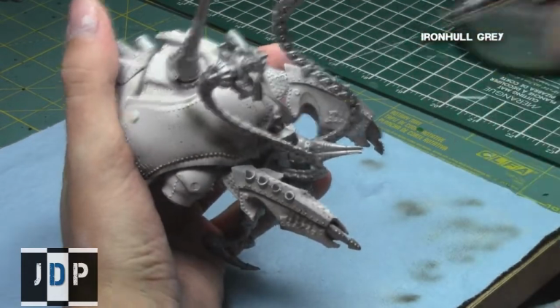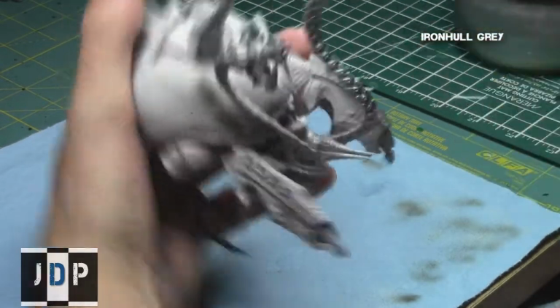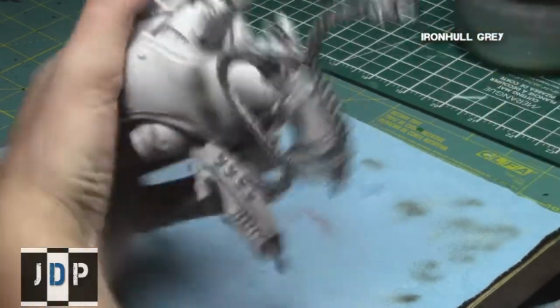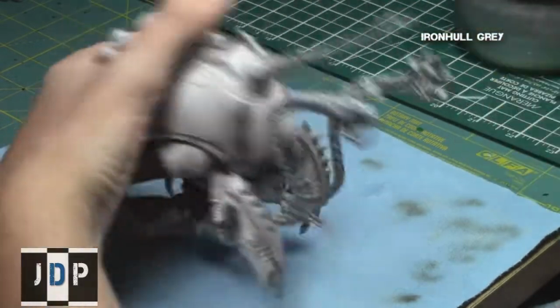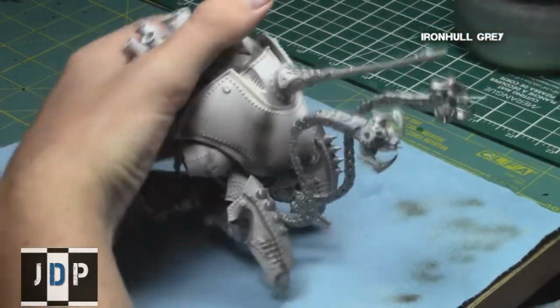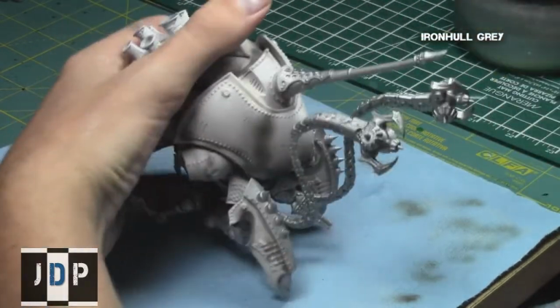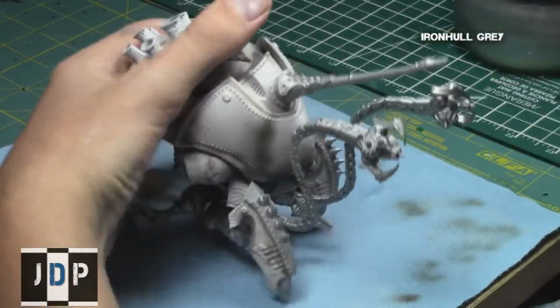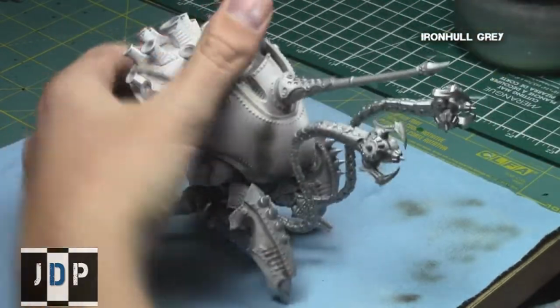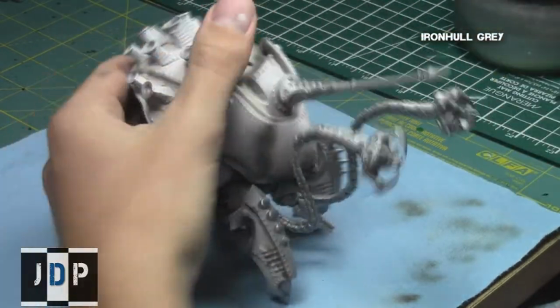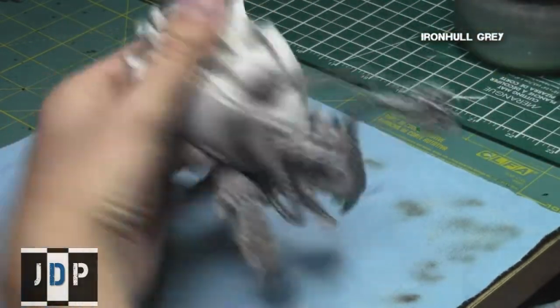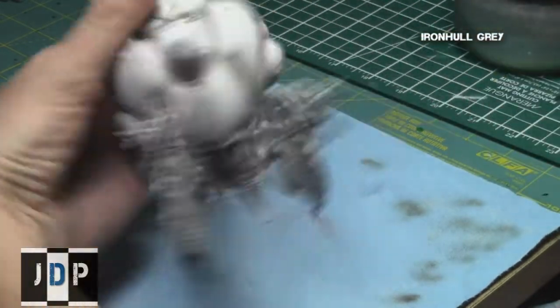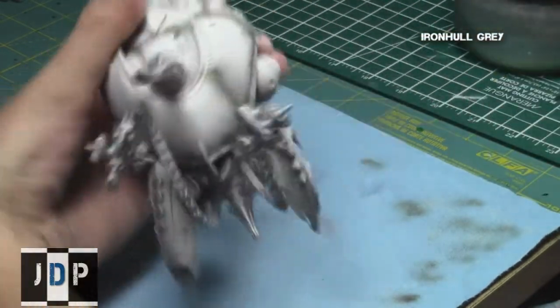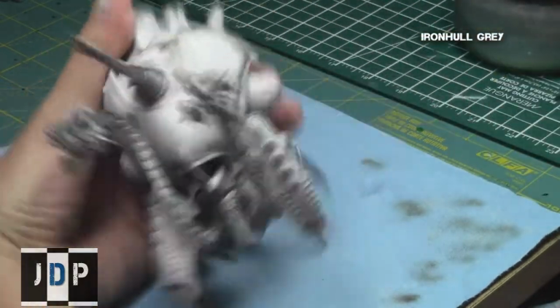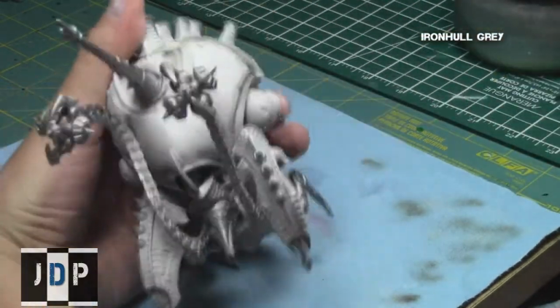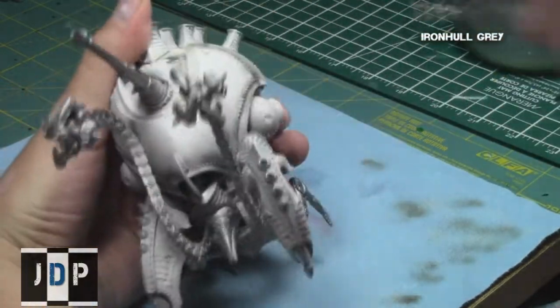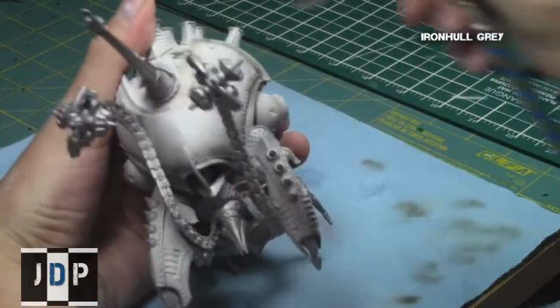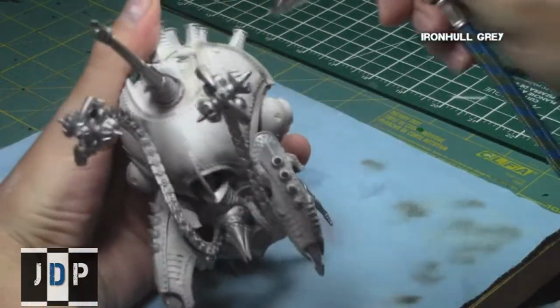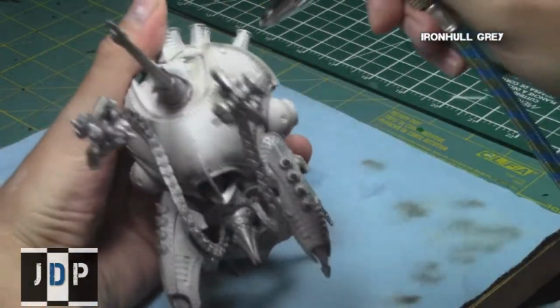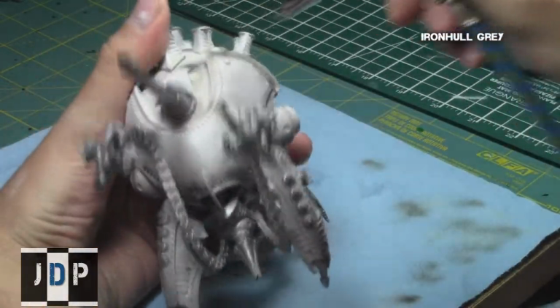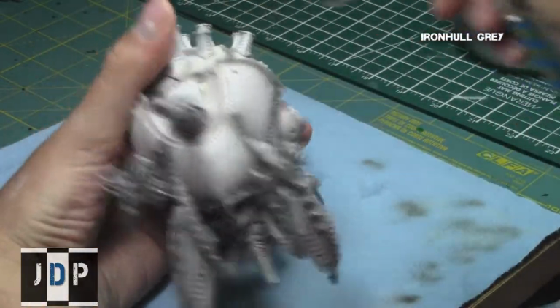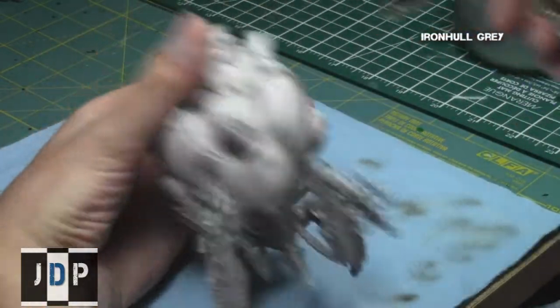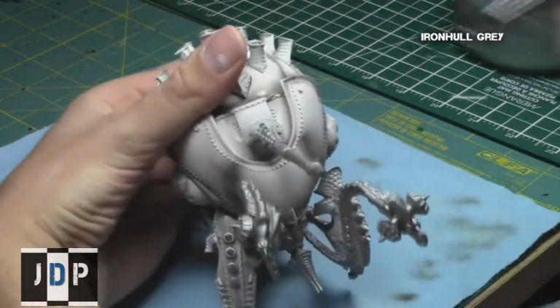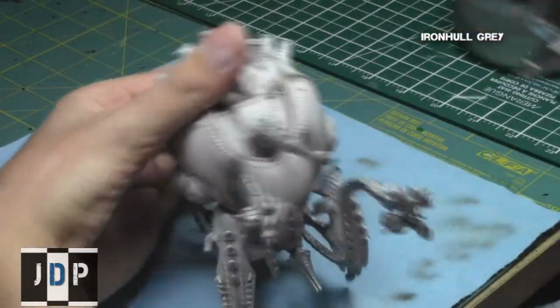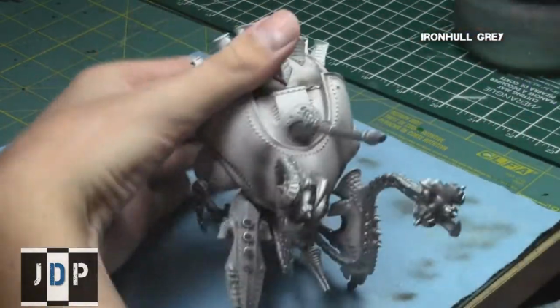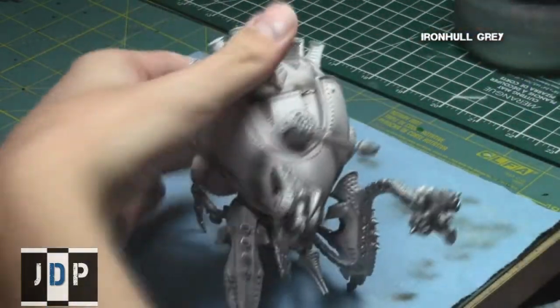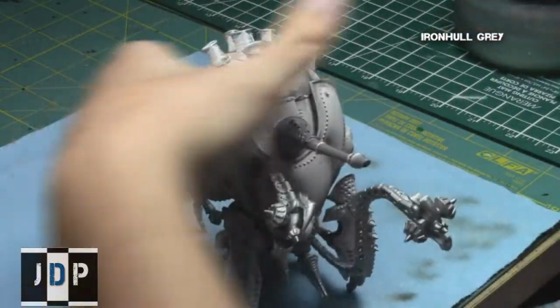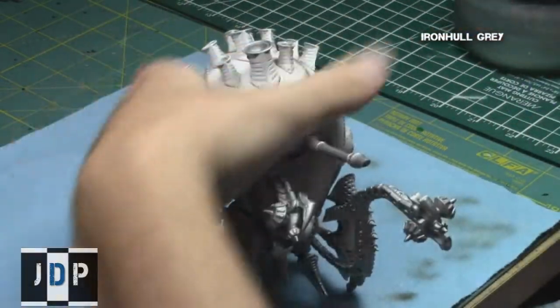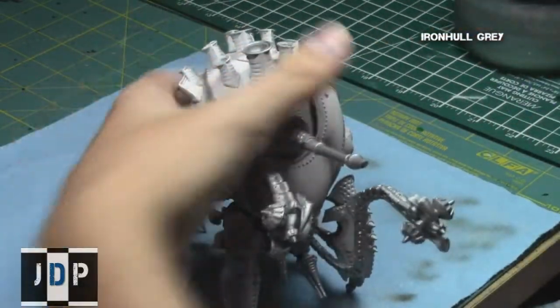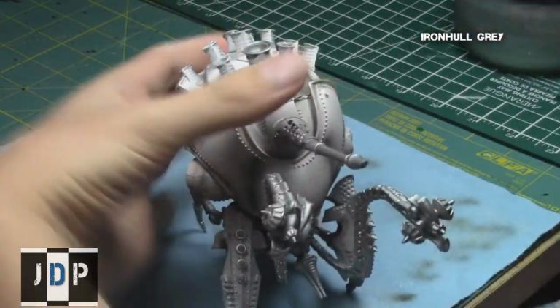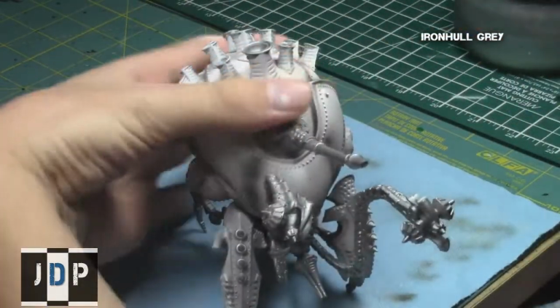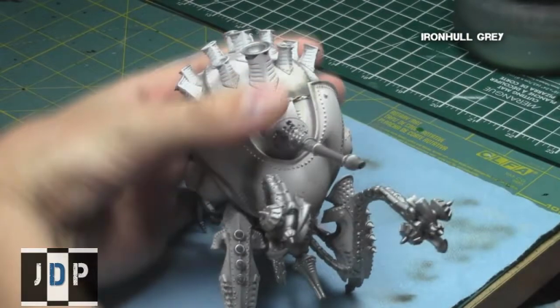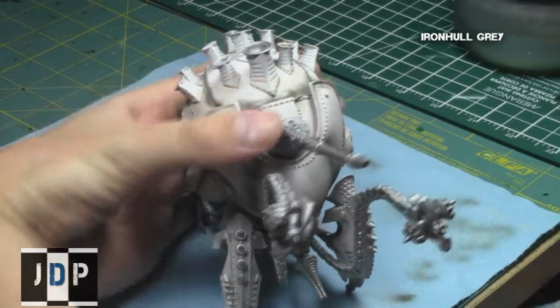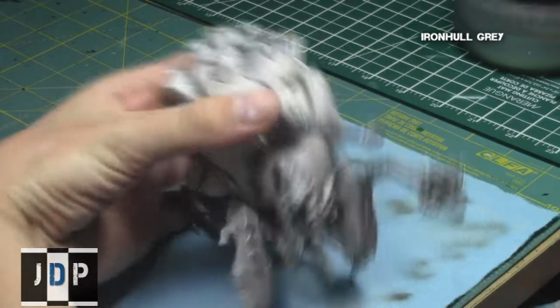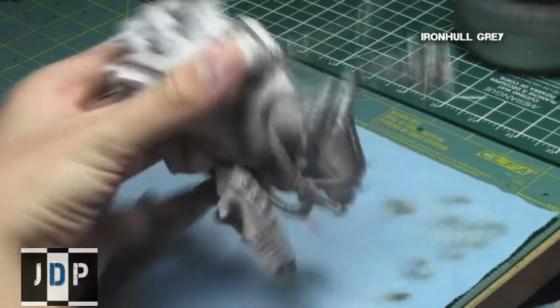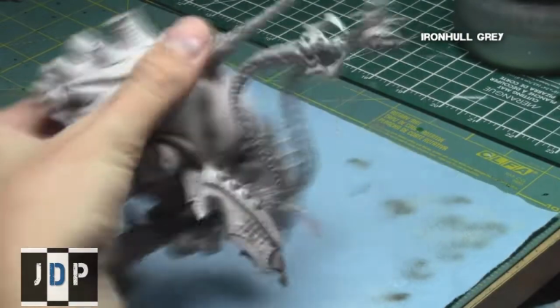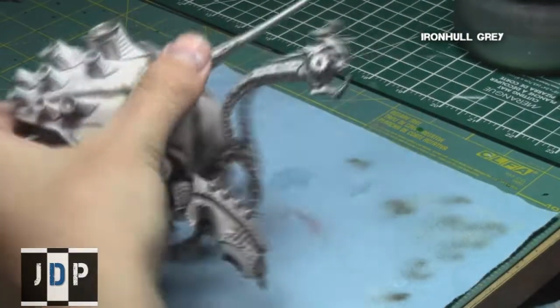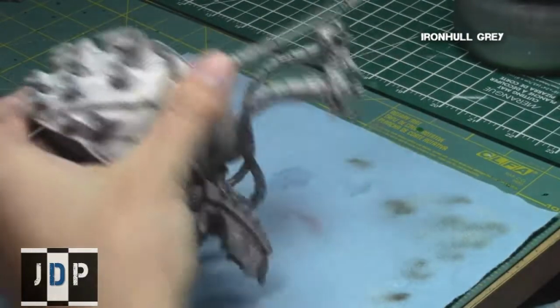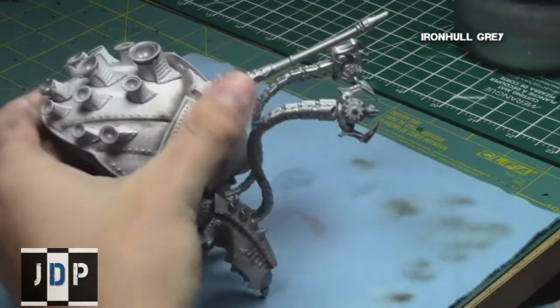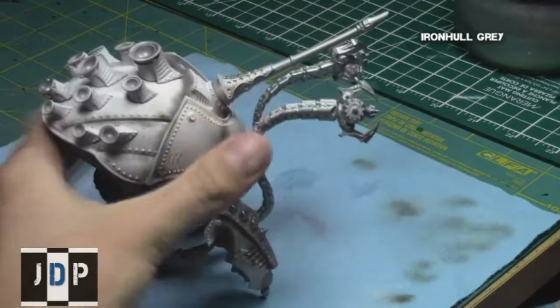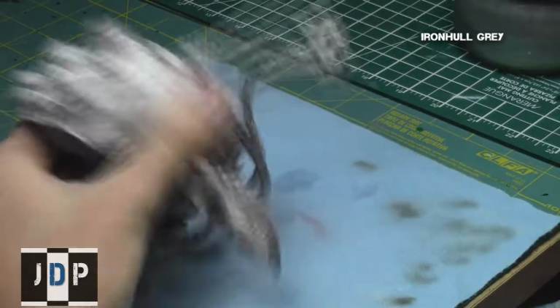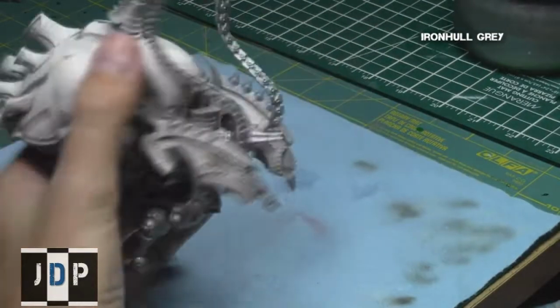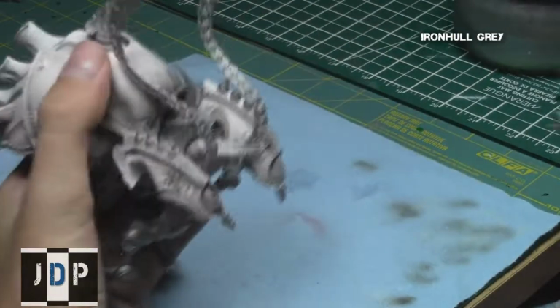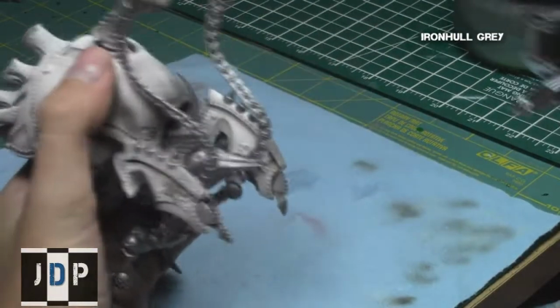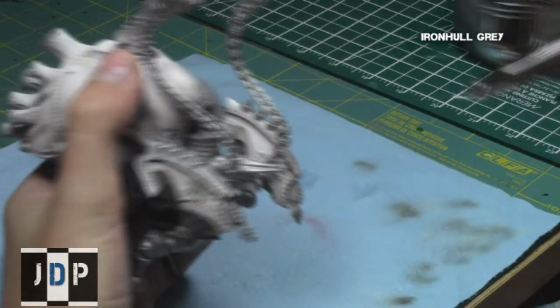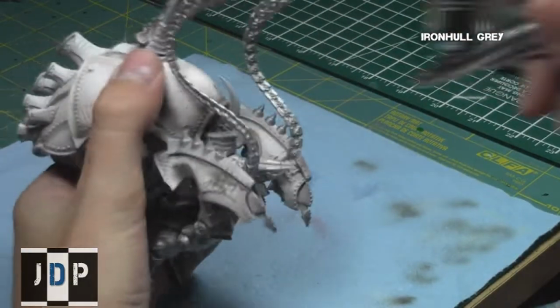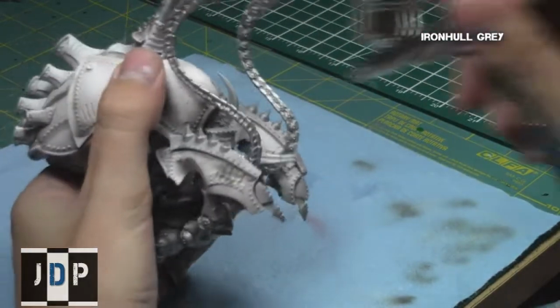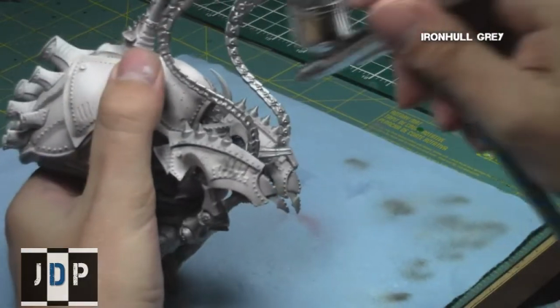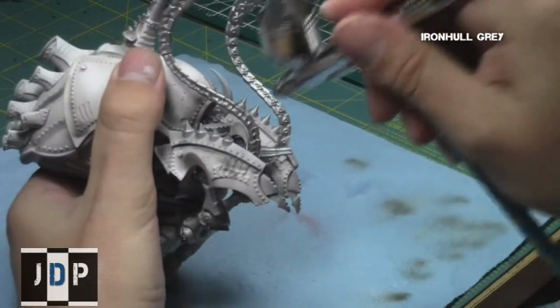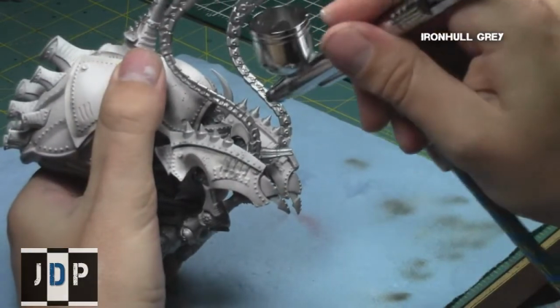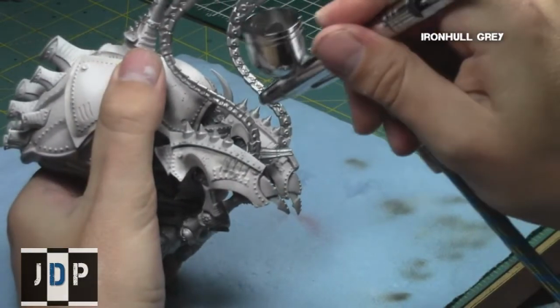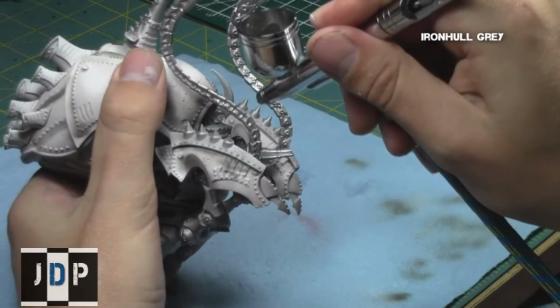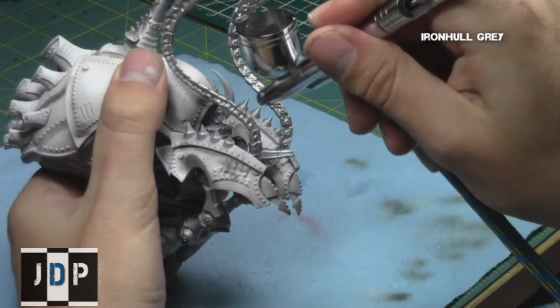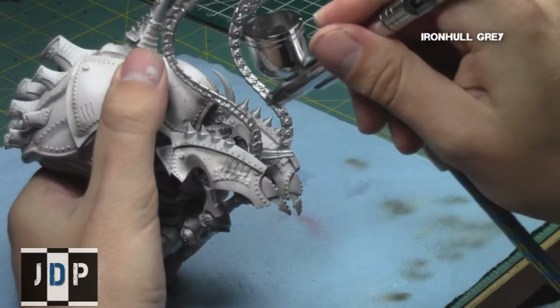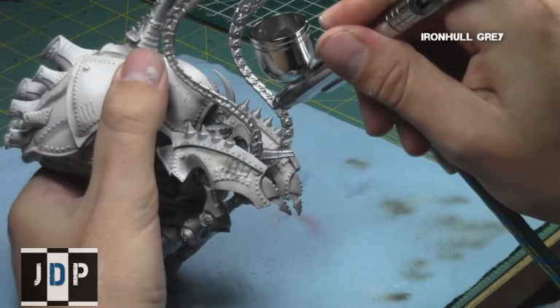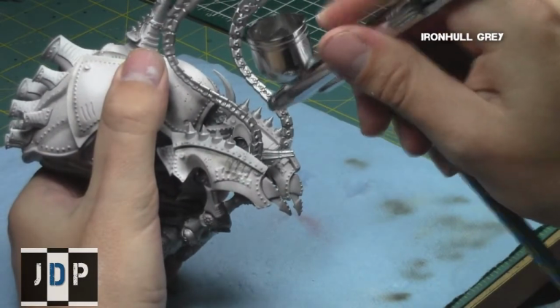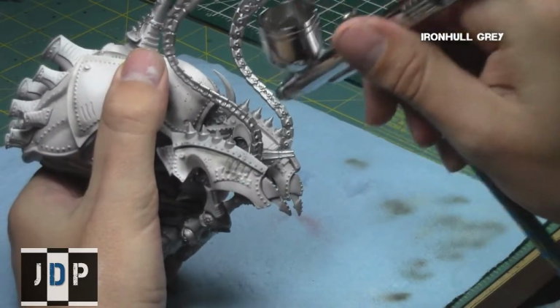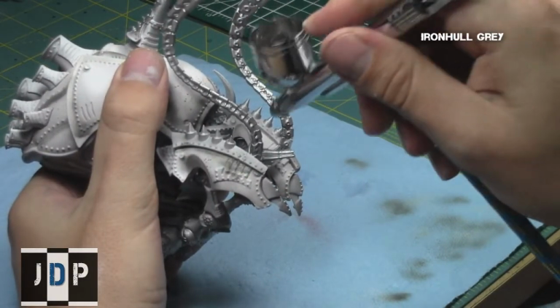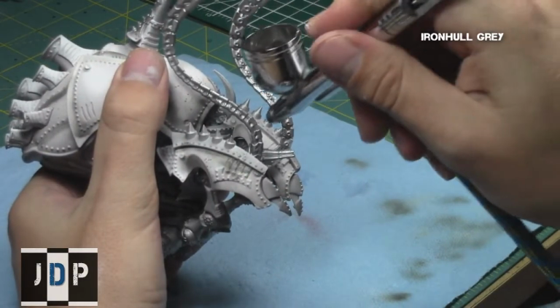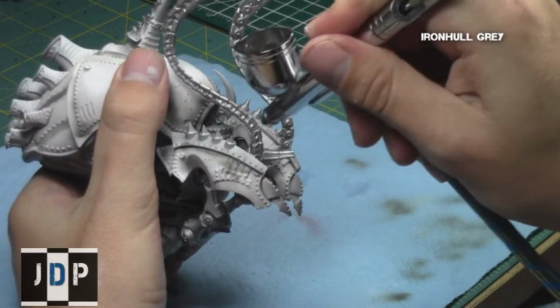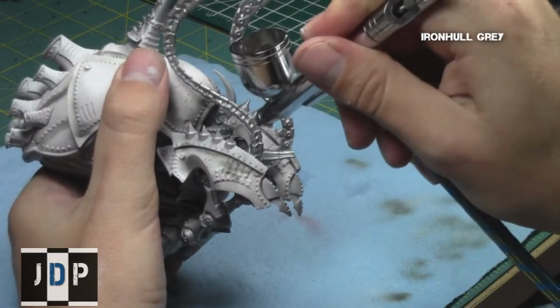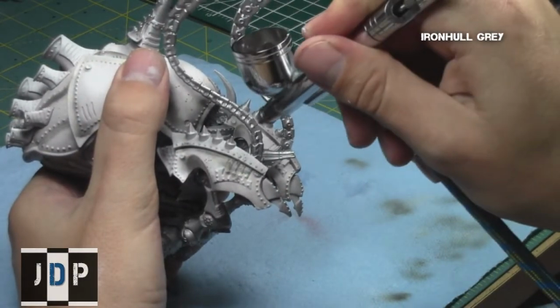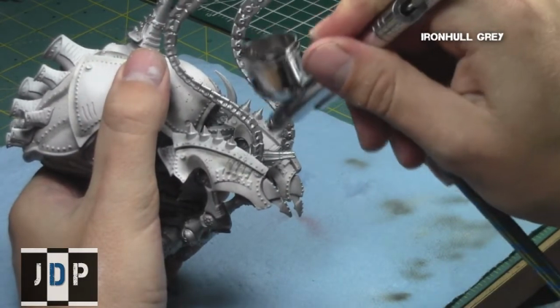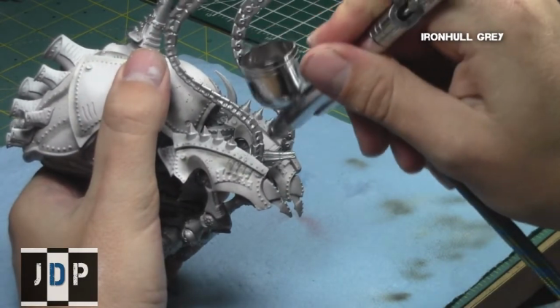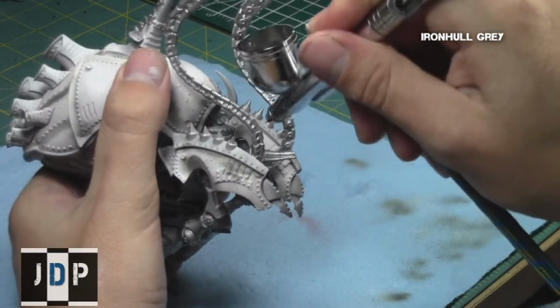As you can see, after my first layer I'm going a little bit more into the crevices to give them a slightly darker appearance.